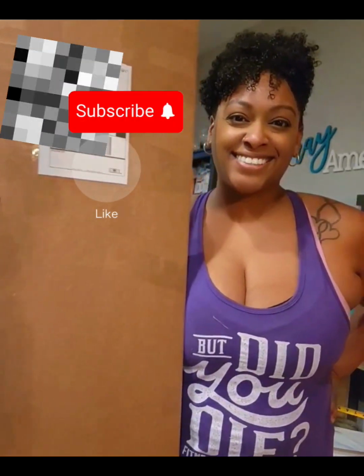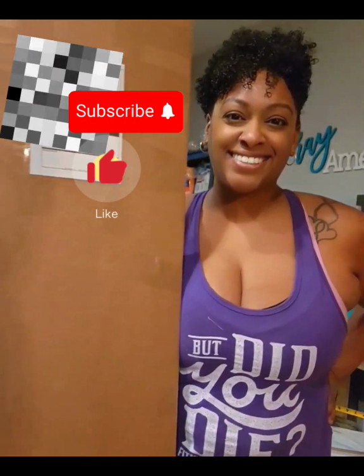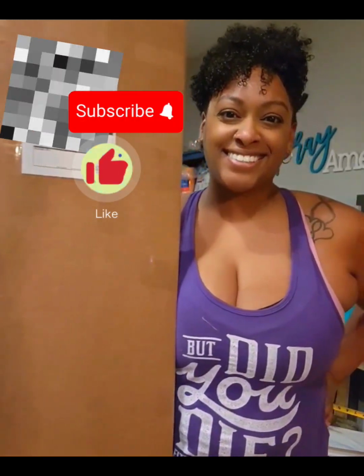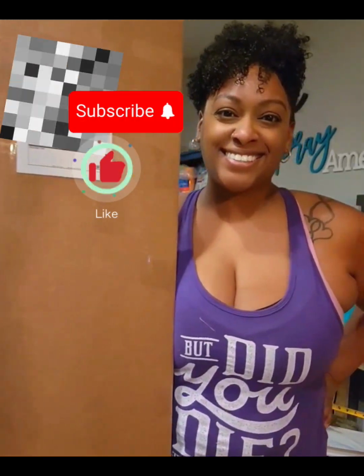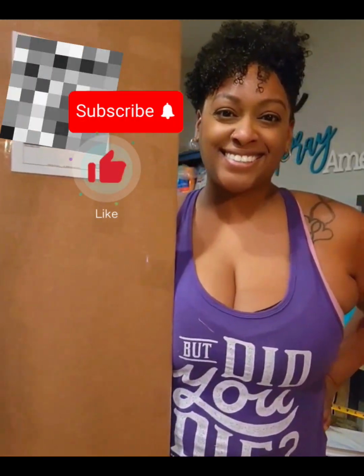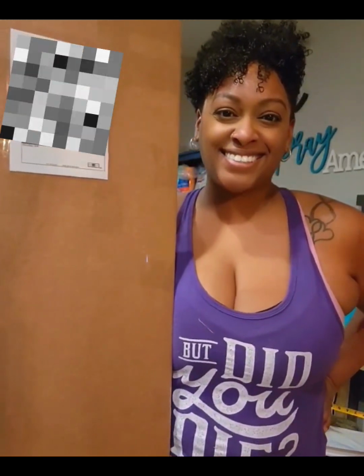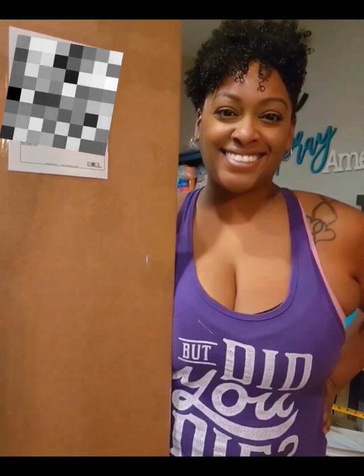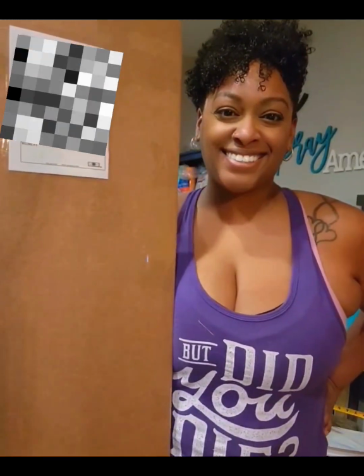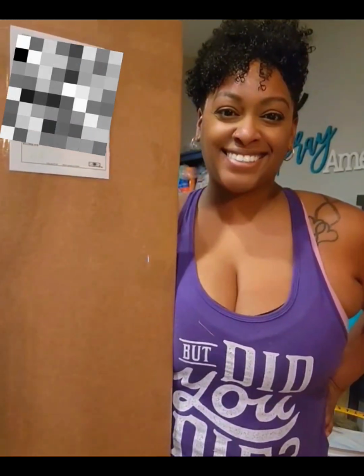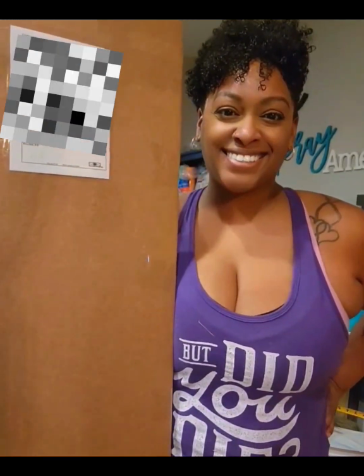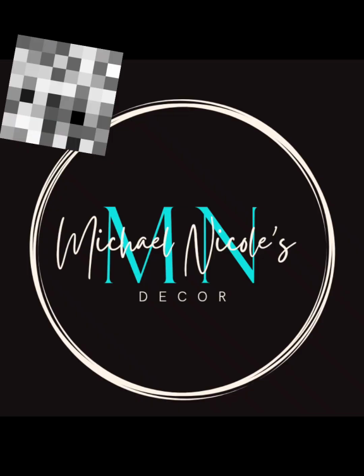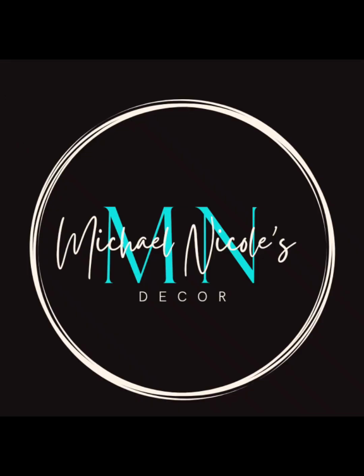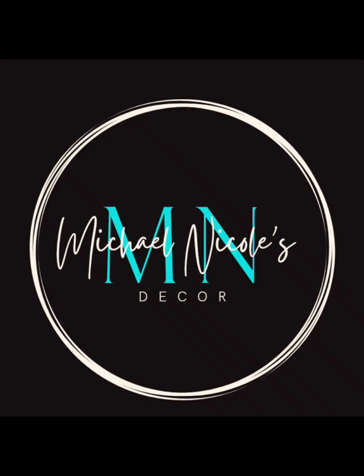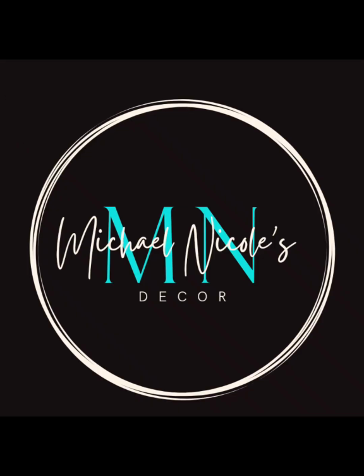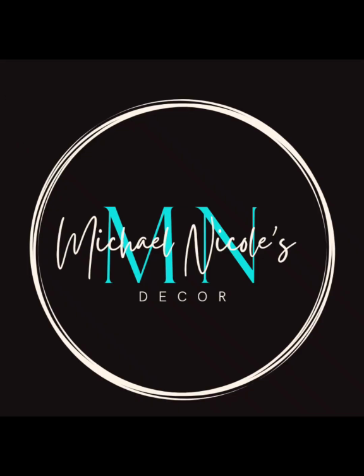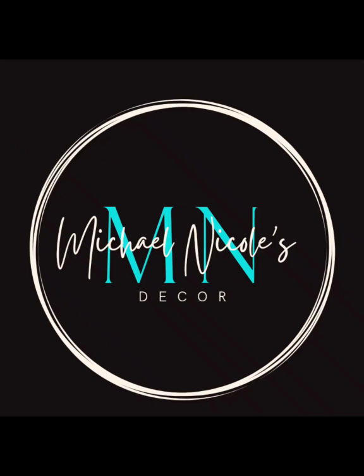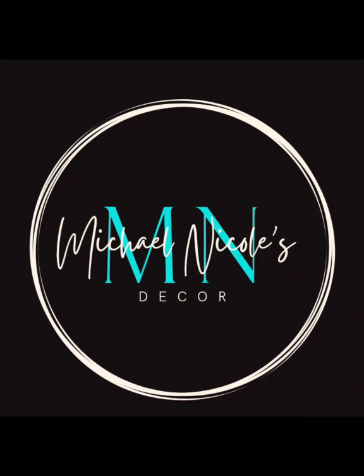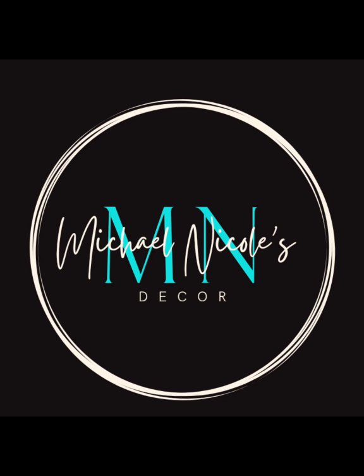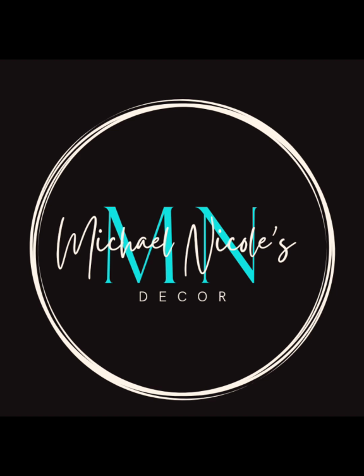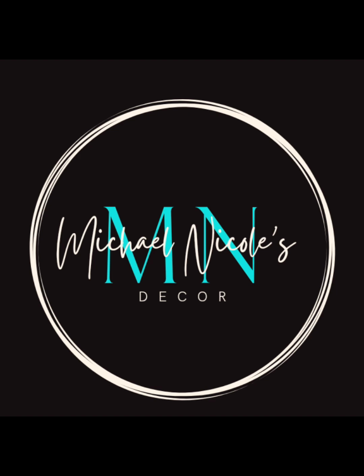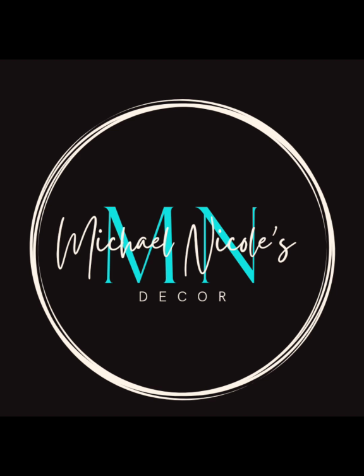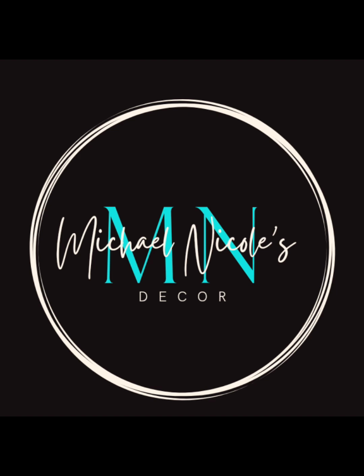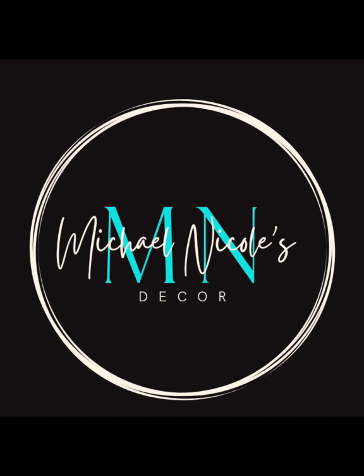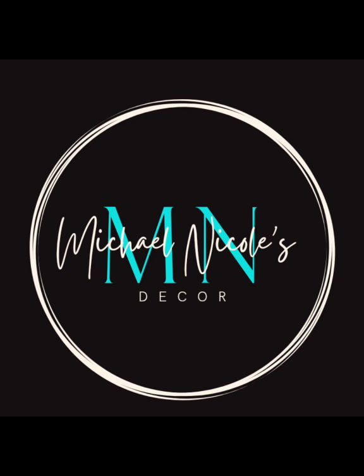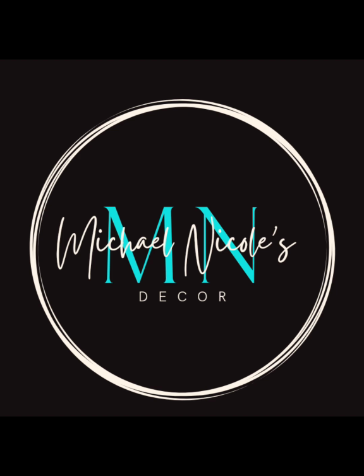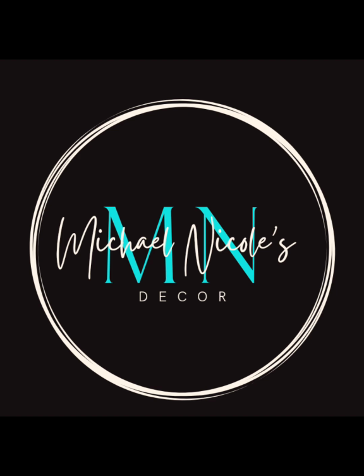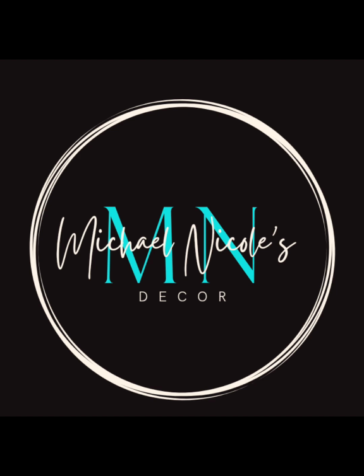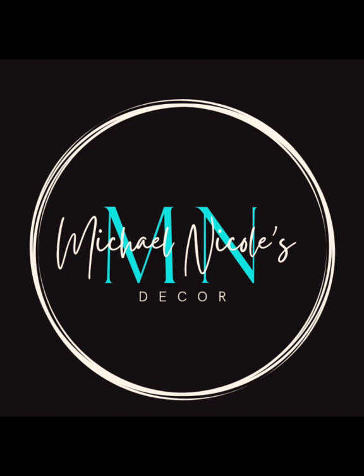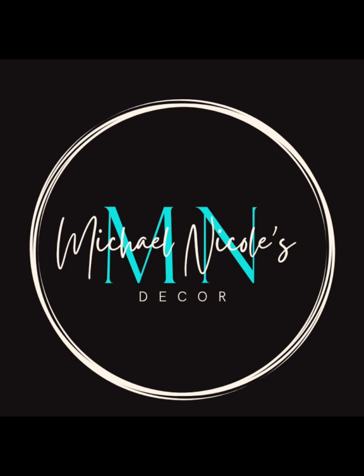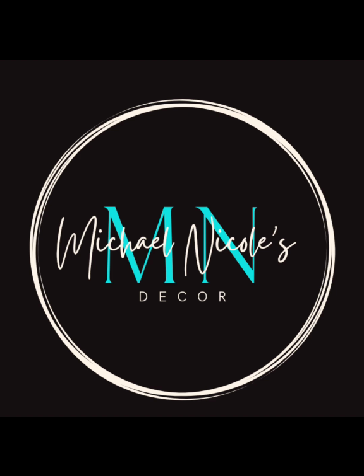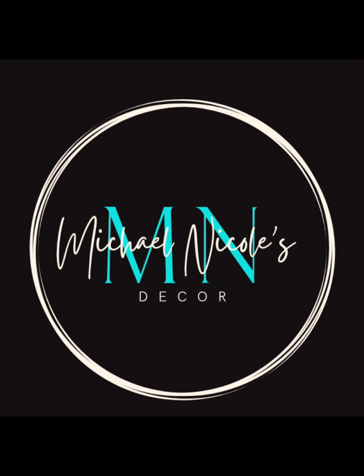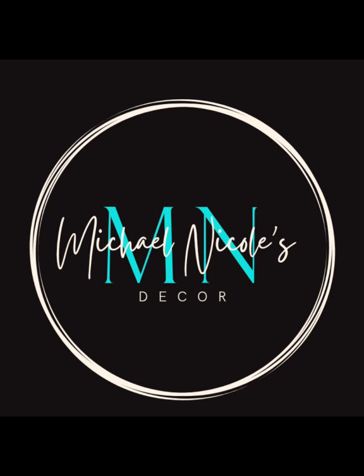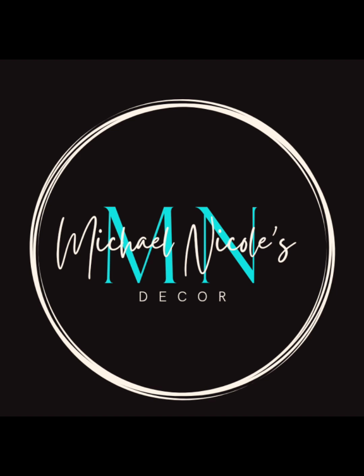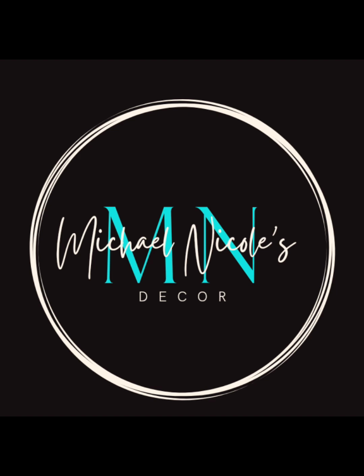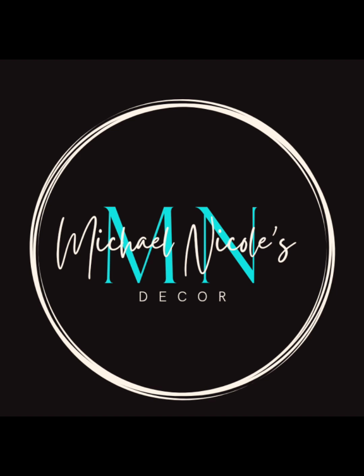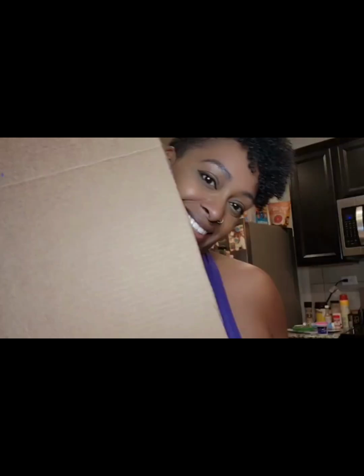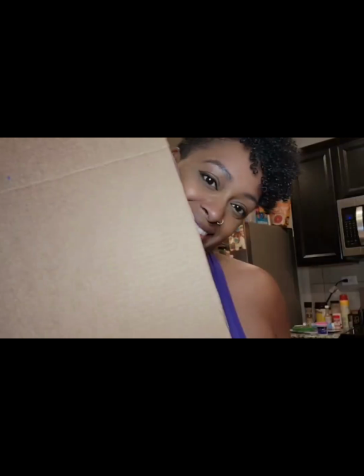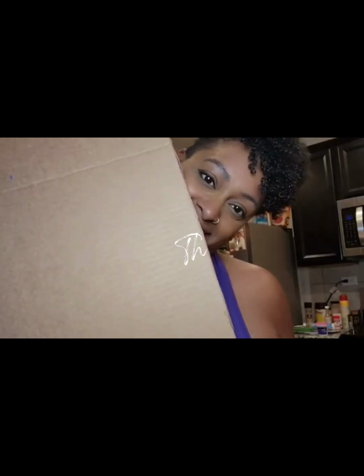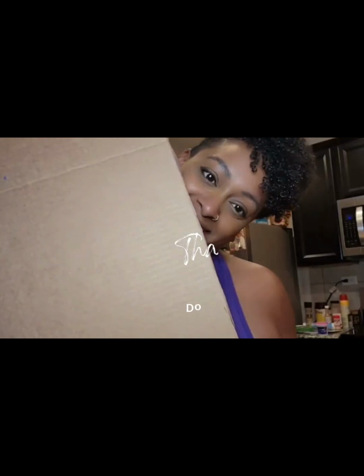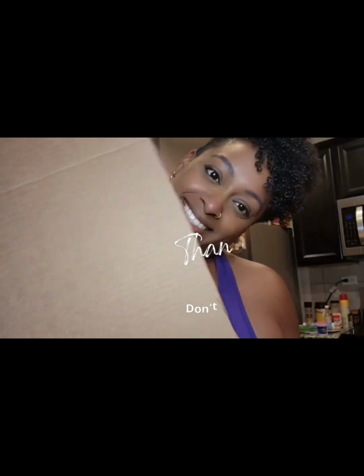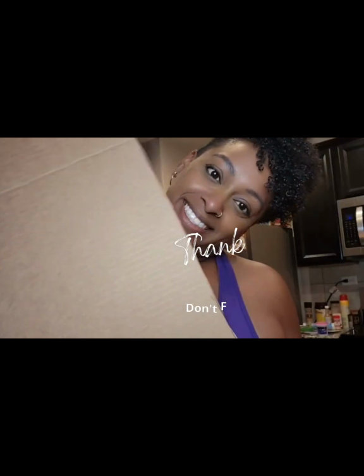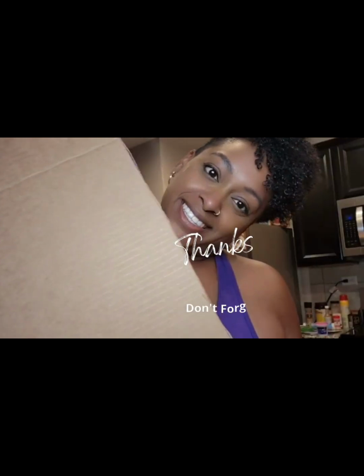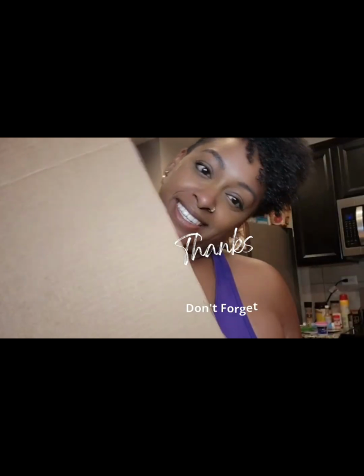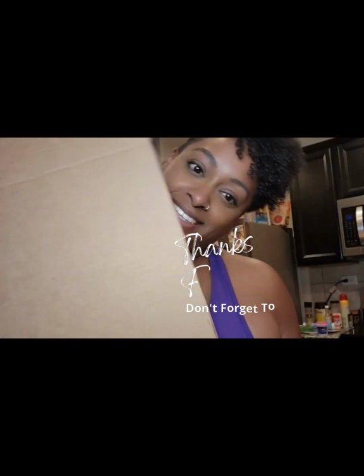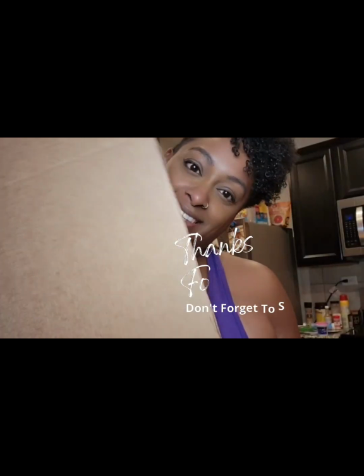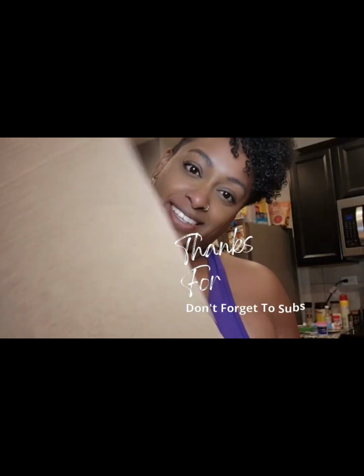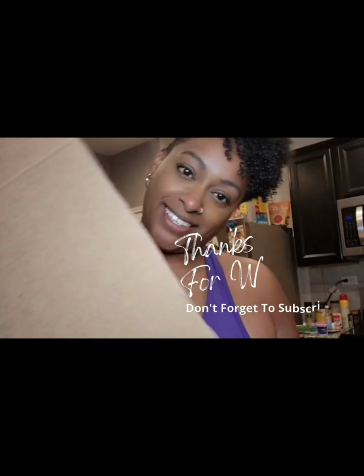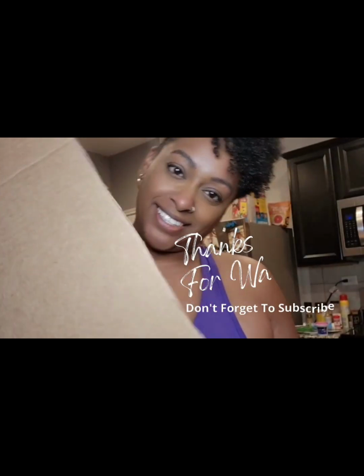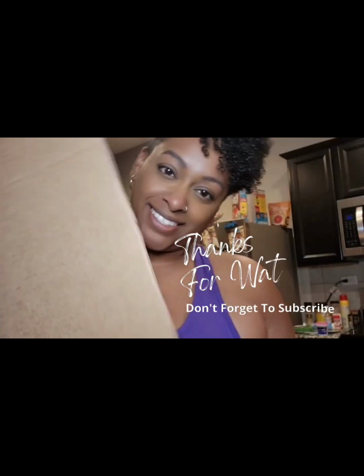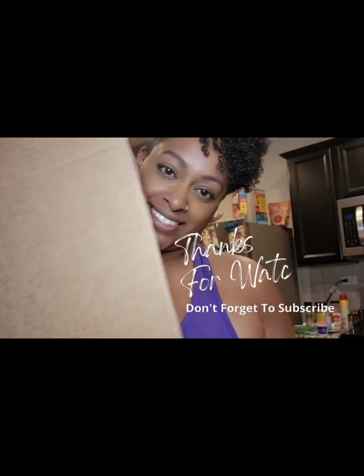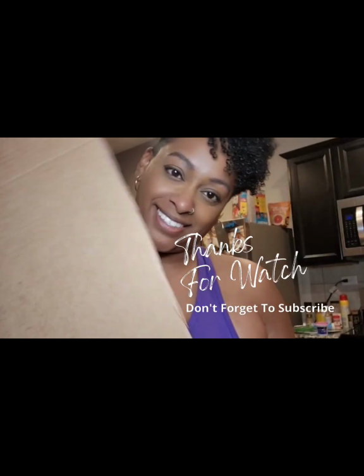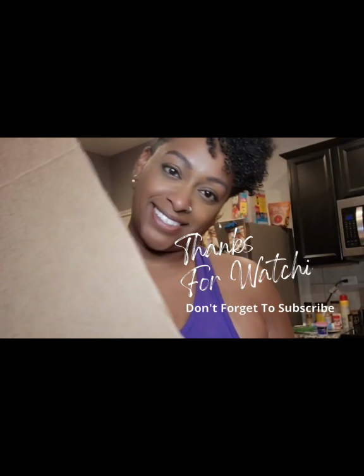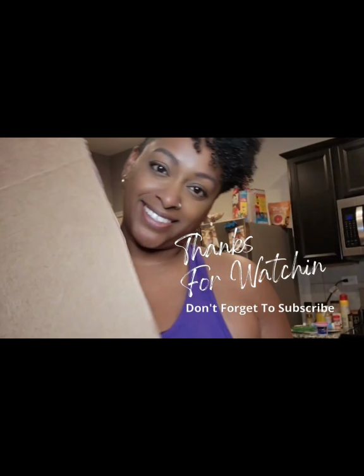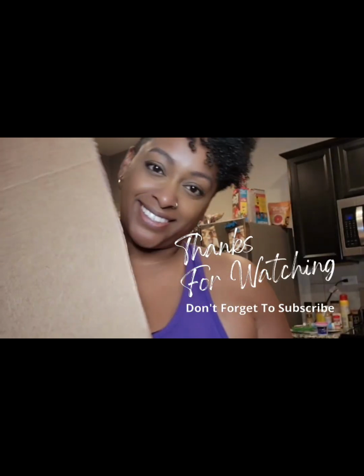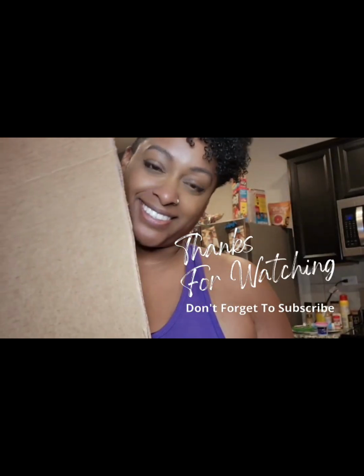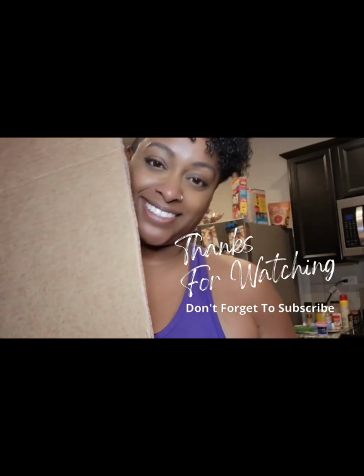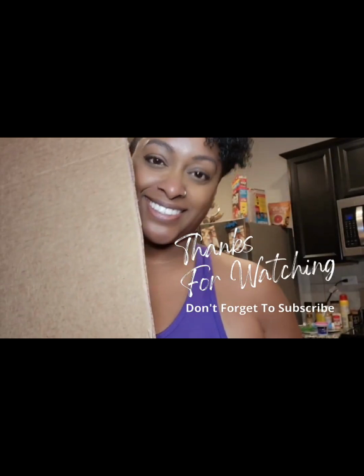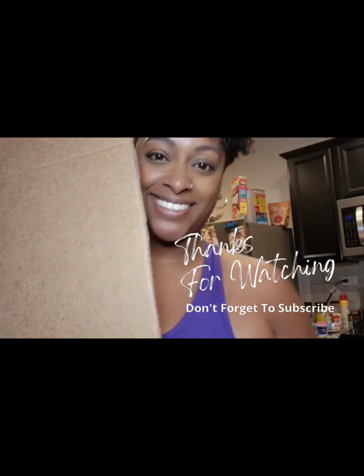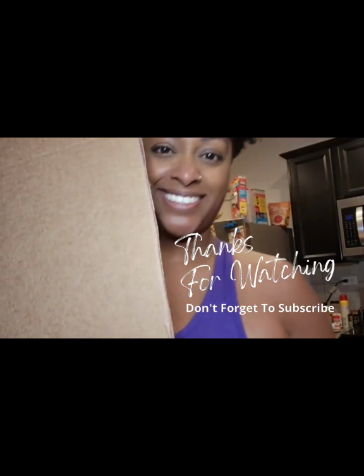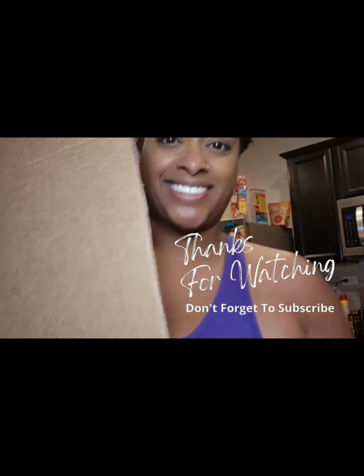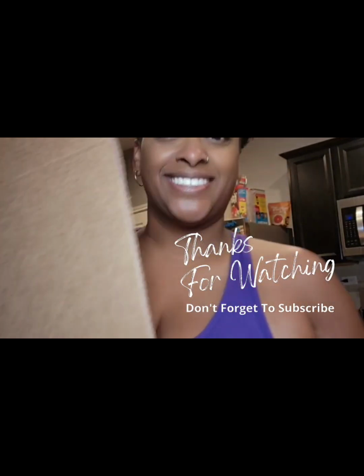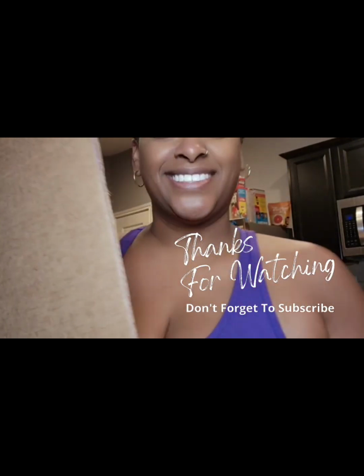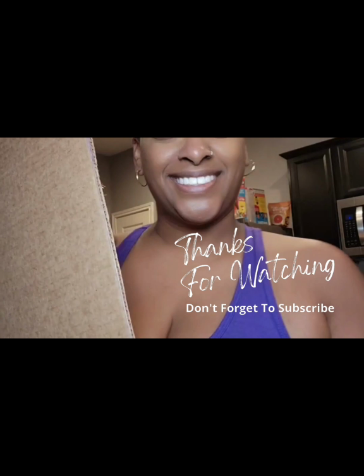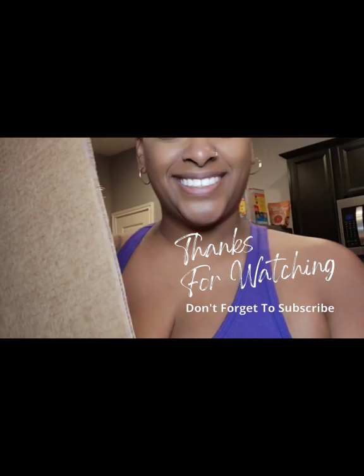Thank you so much for watching this video. Please like and subscribe to my channel and comment below if there are any other tutorials you would like to see. Have a blessed day.